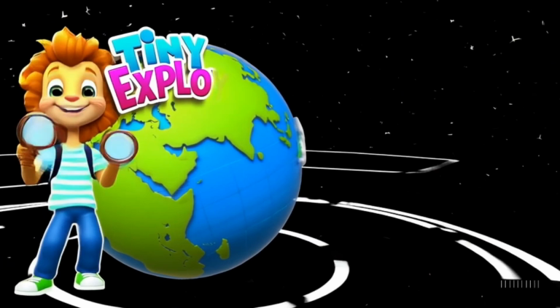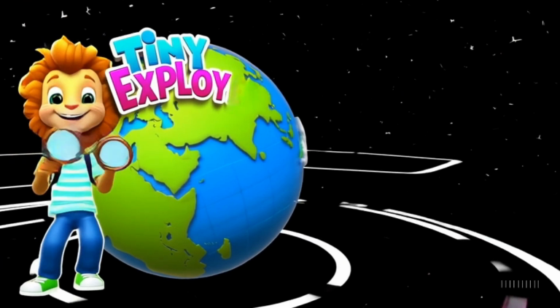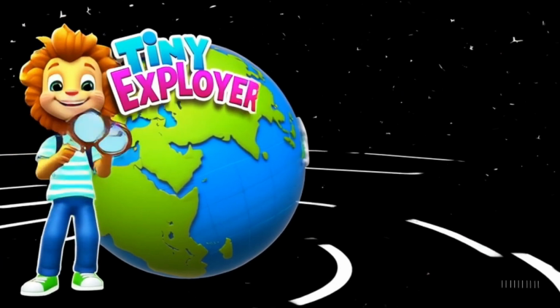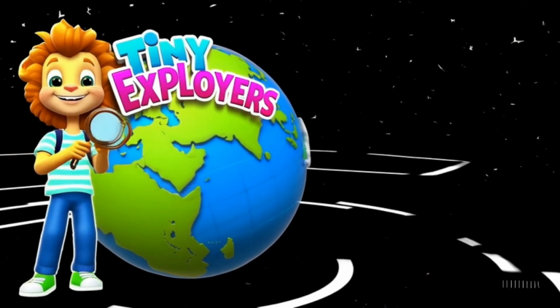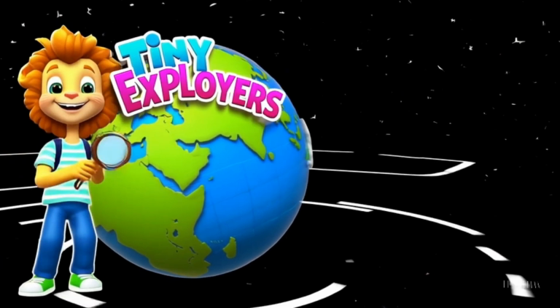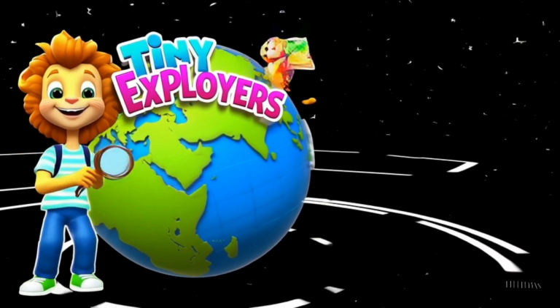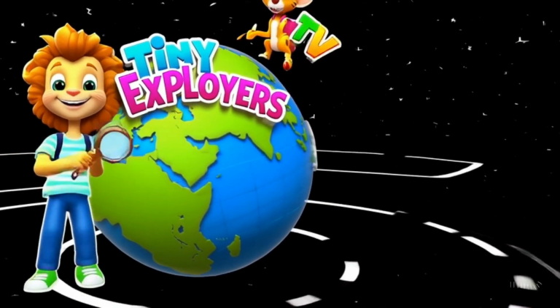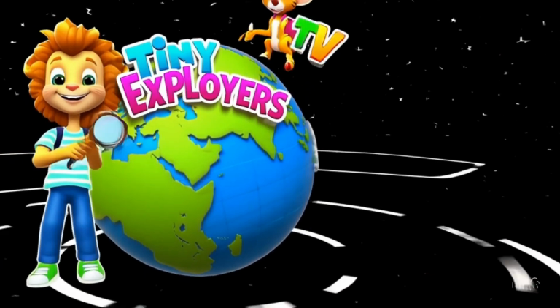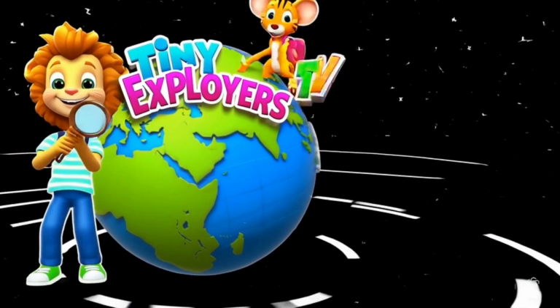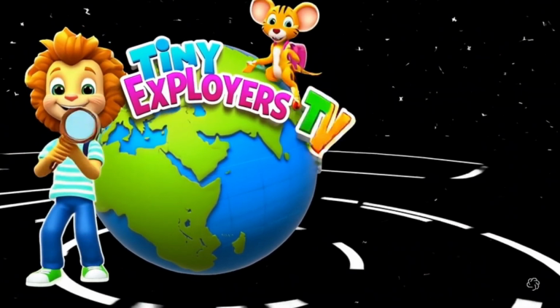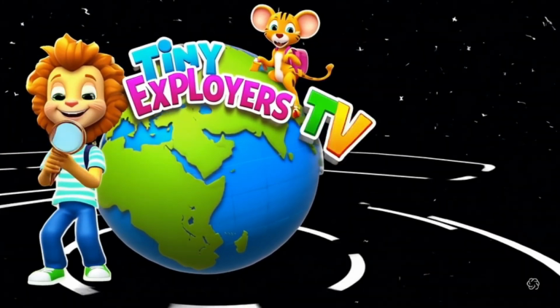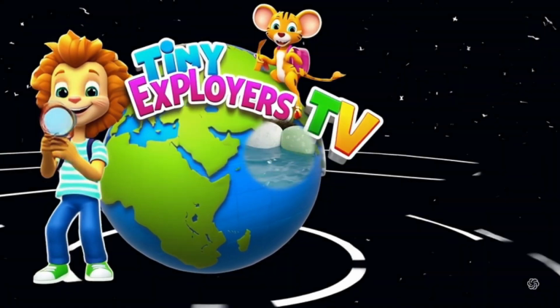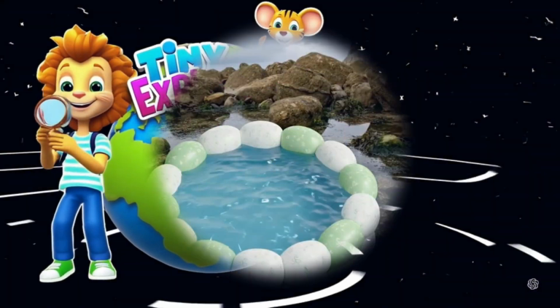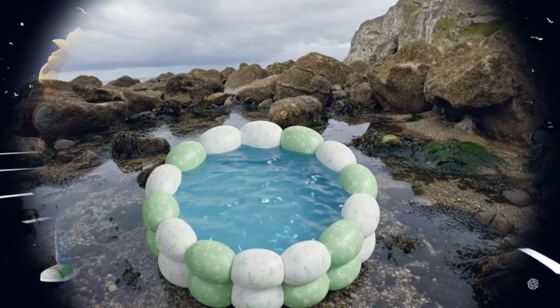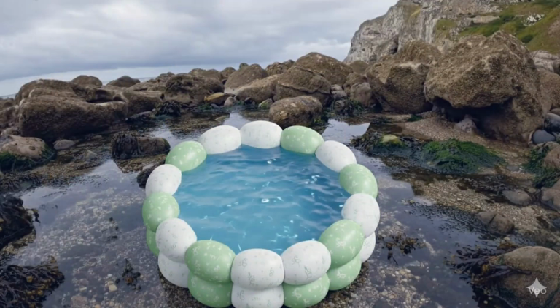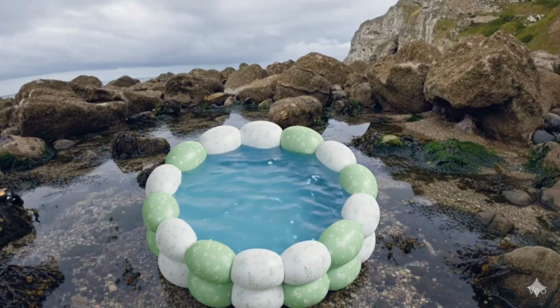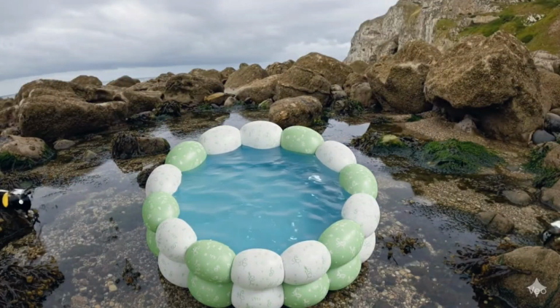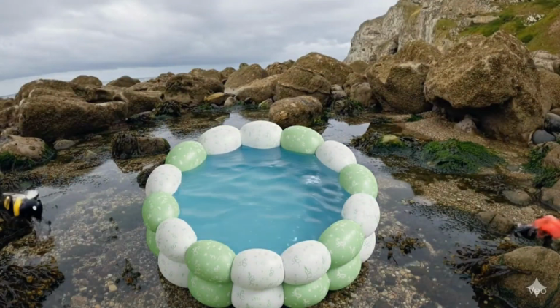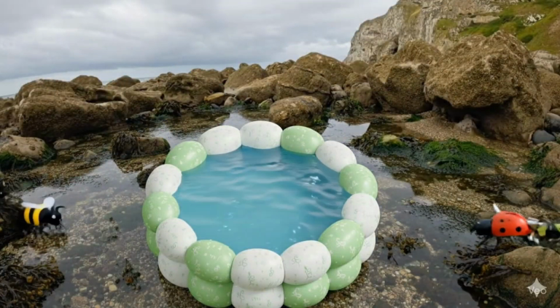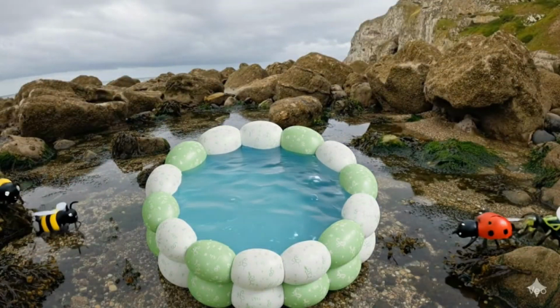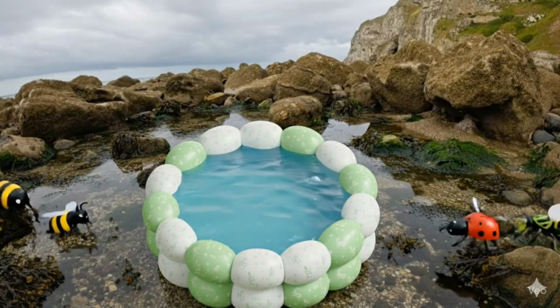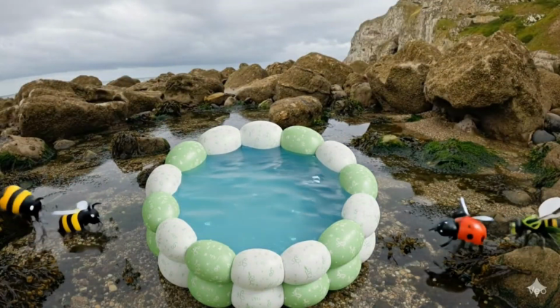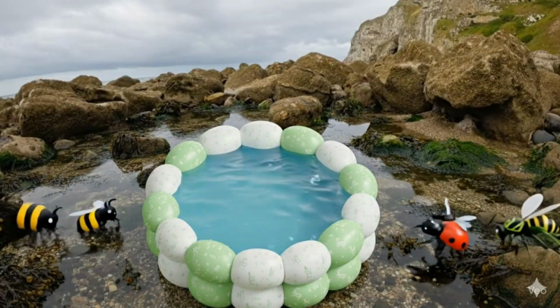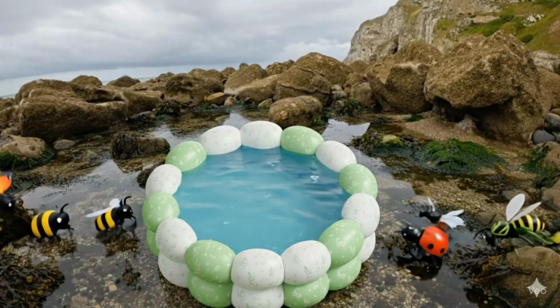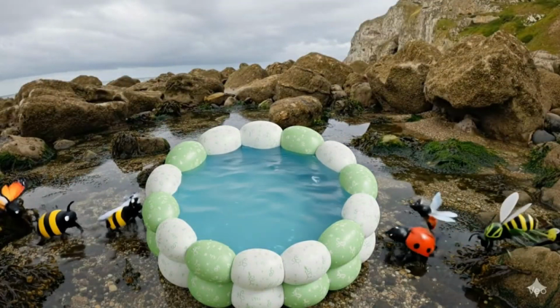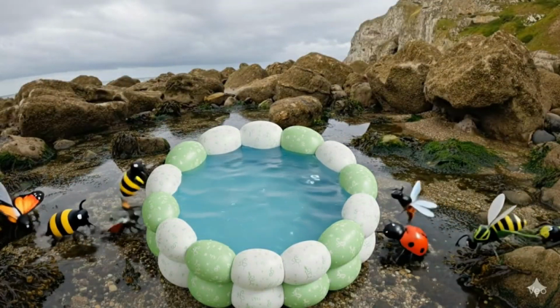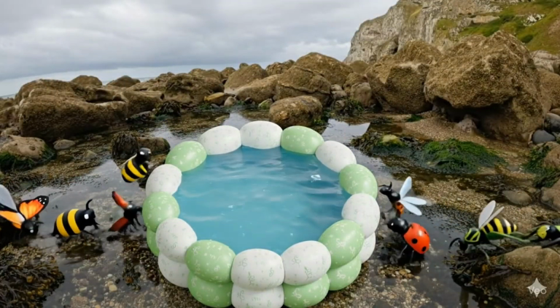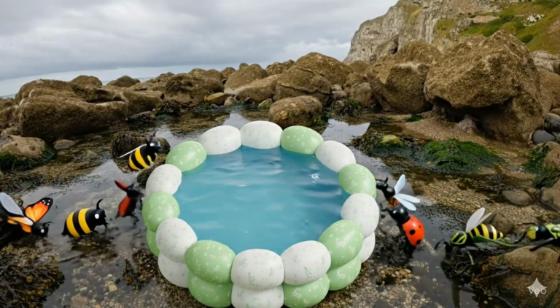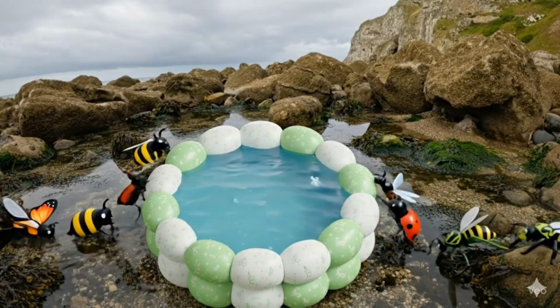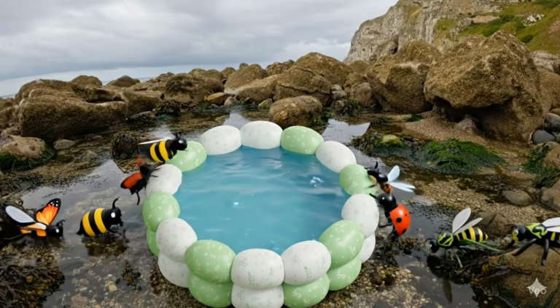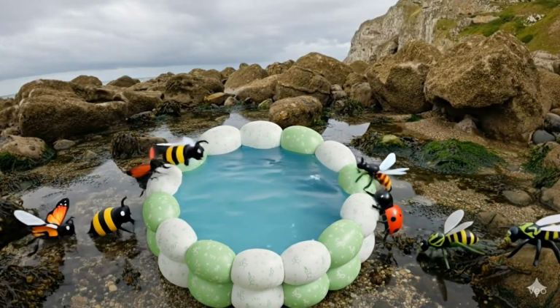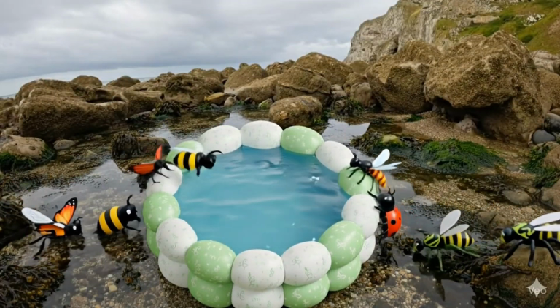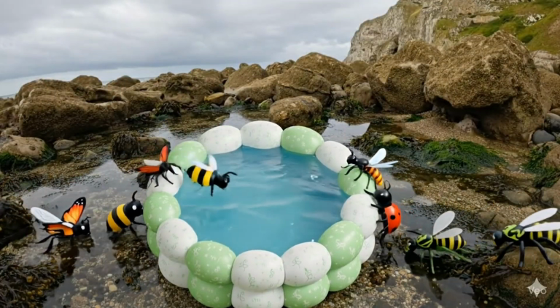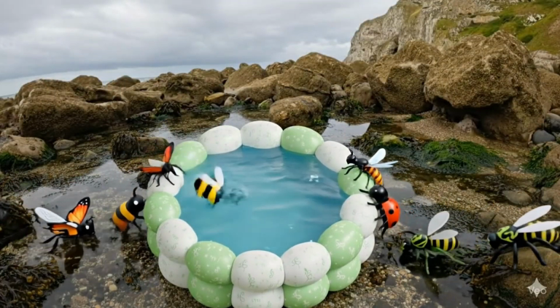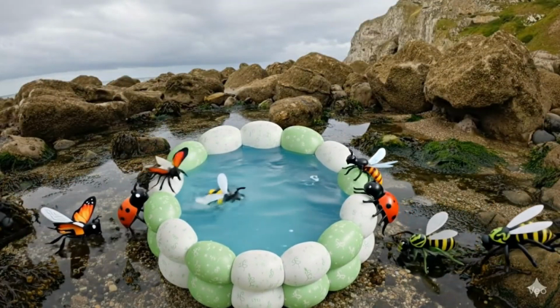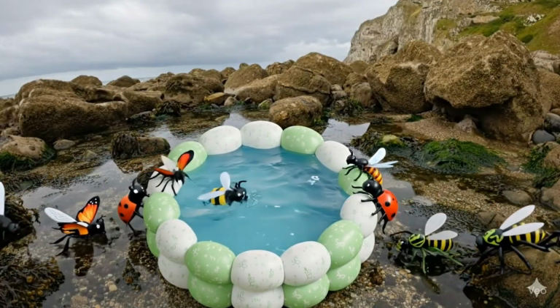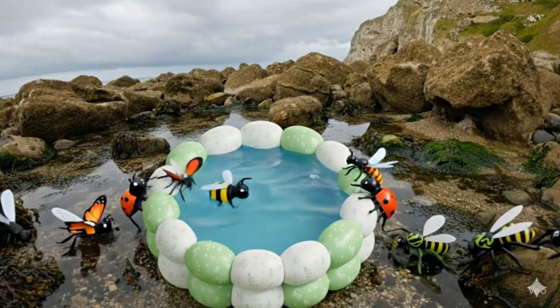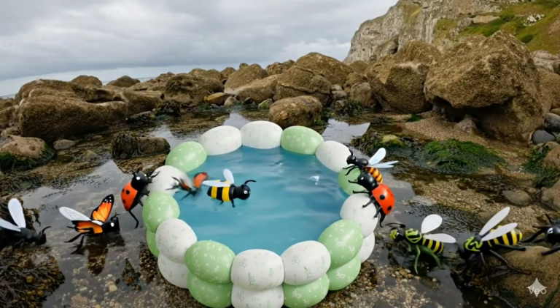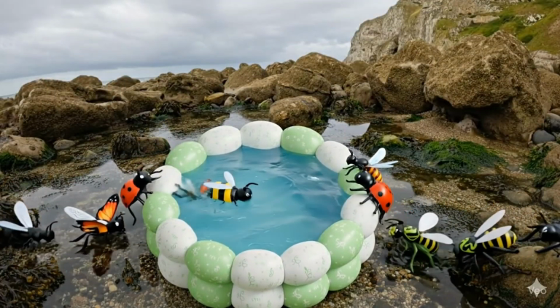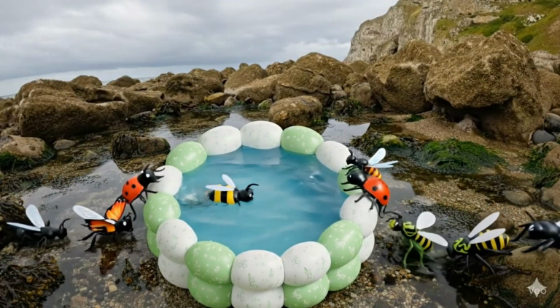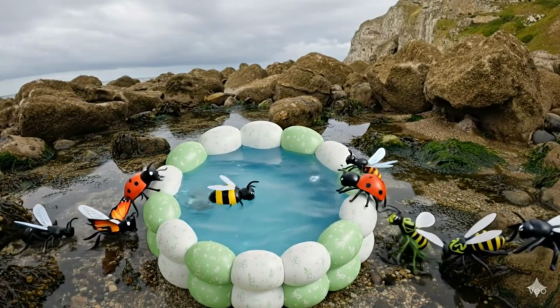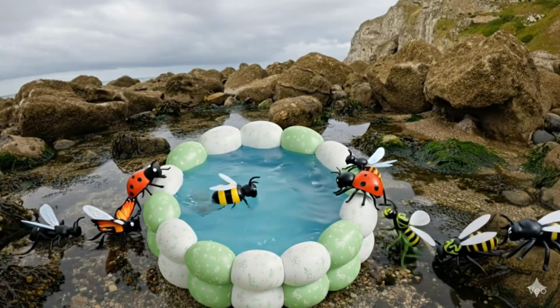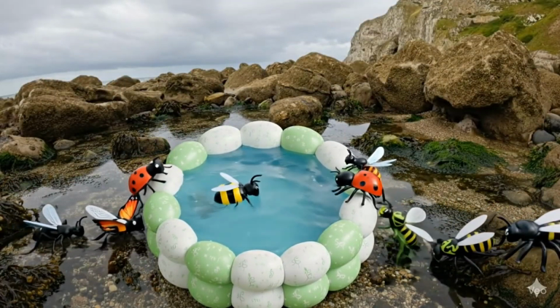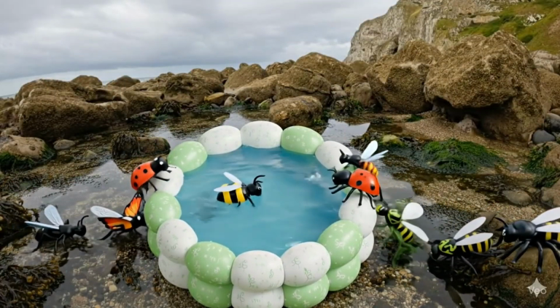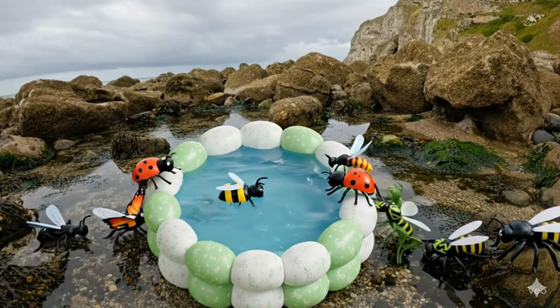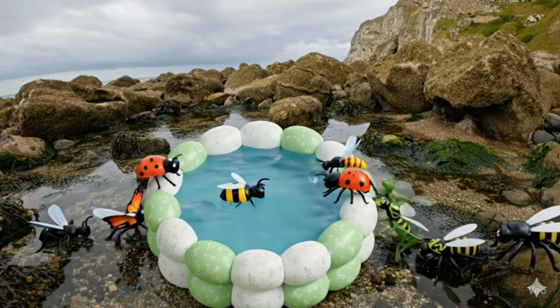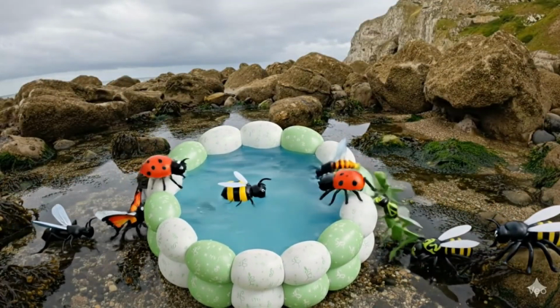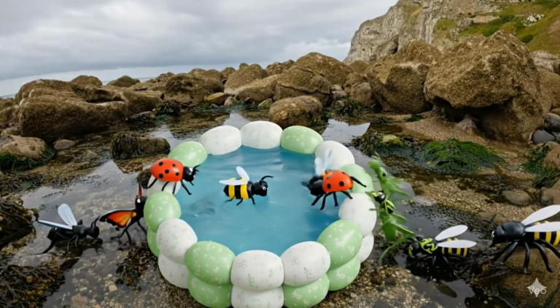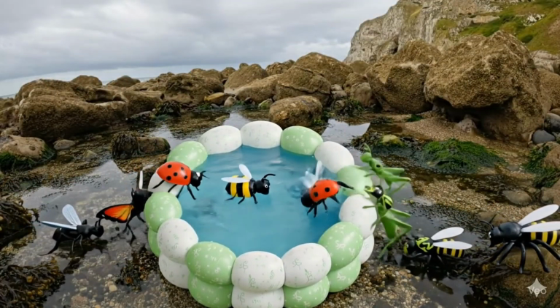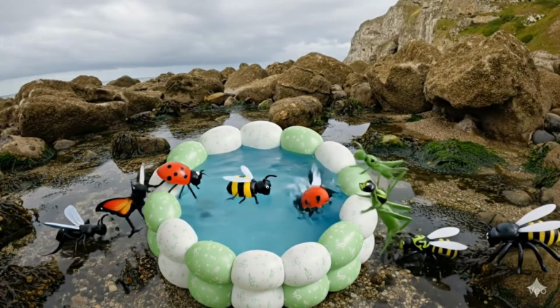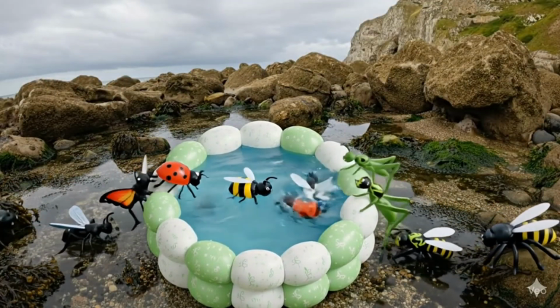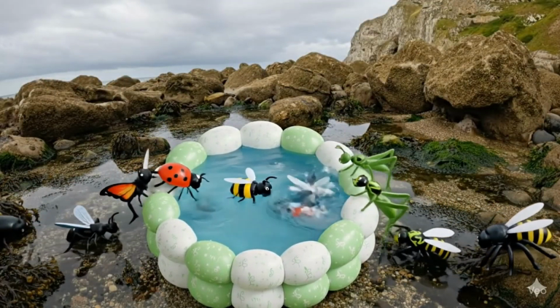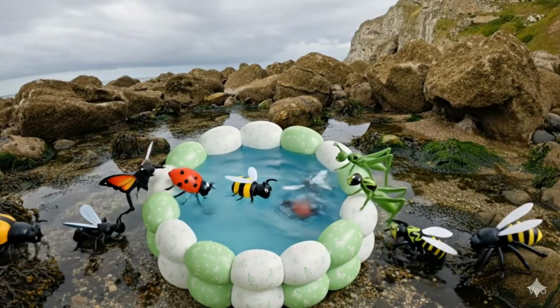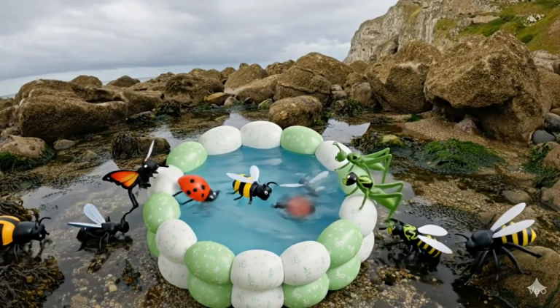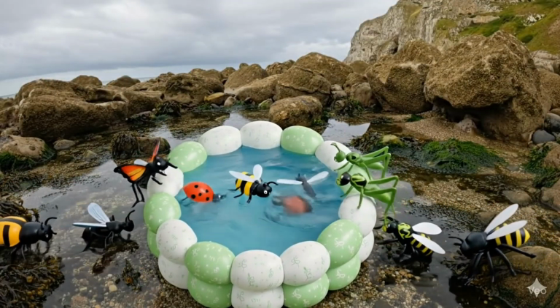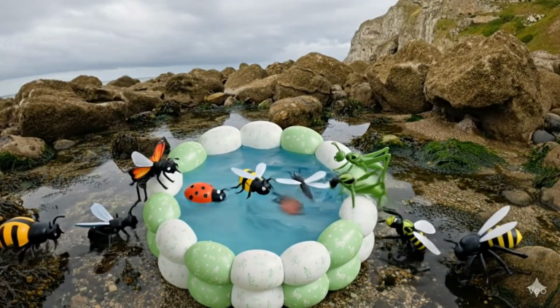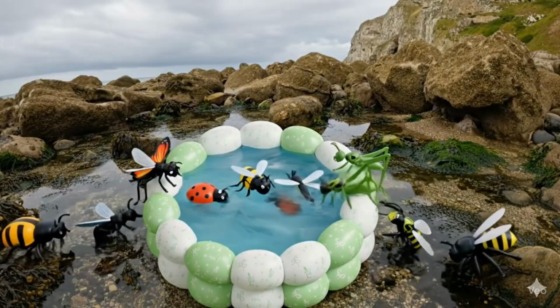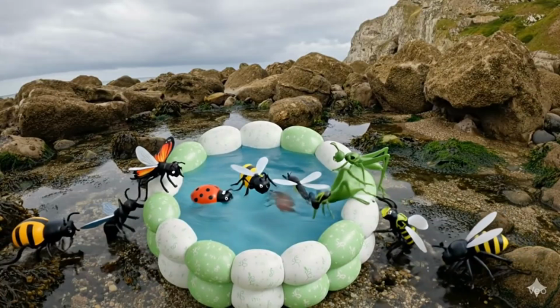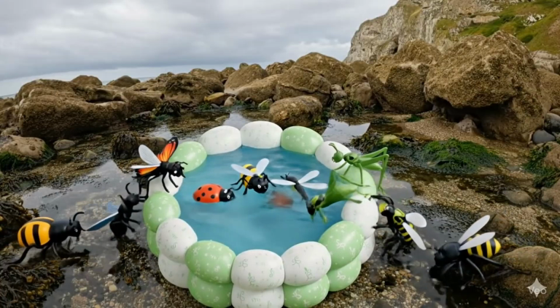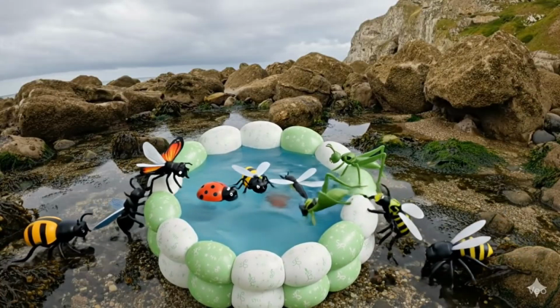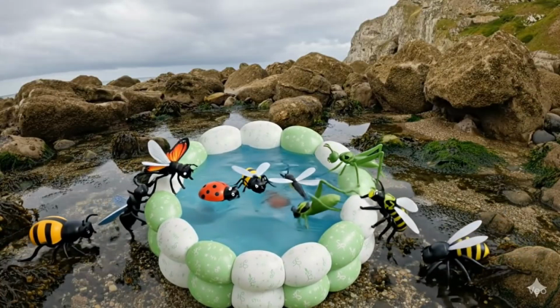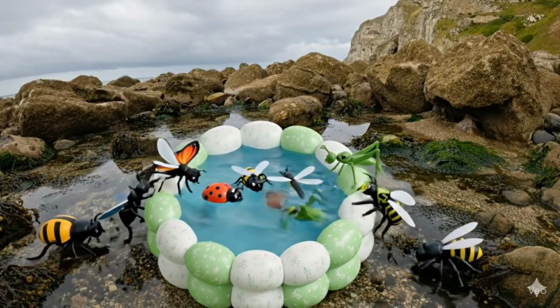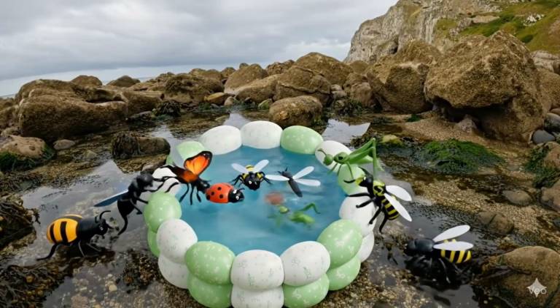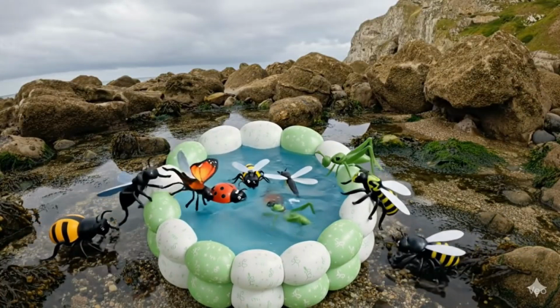Hello, everyone! Today, we'll learn about amazing bugs and insects. Let's start!